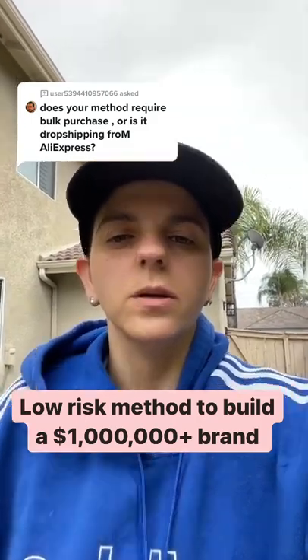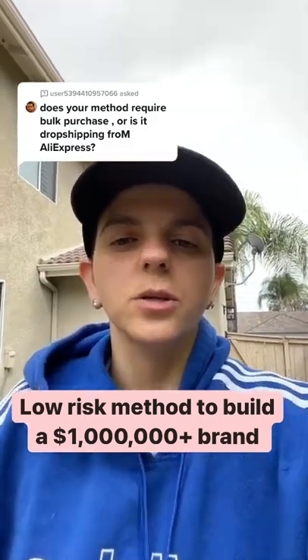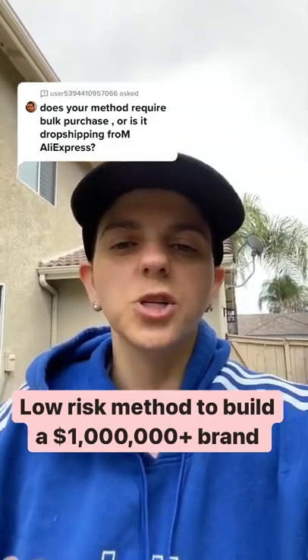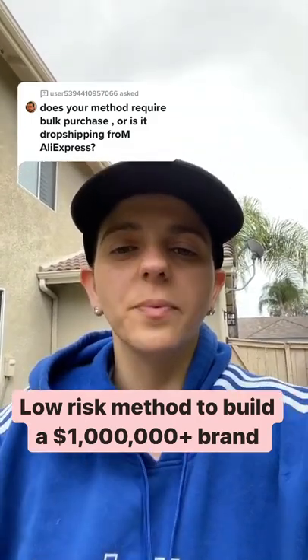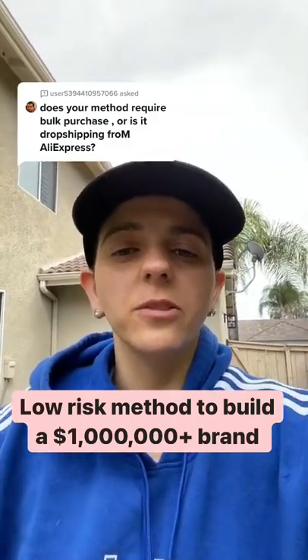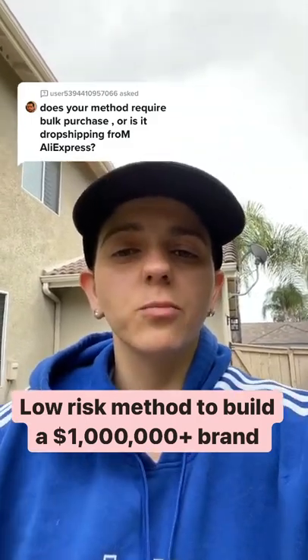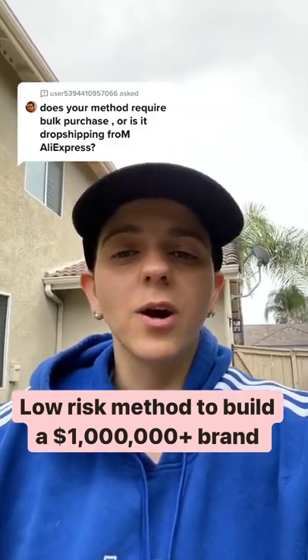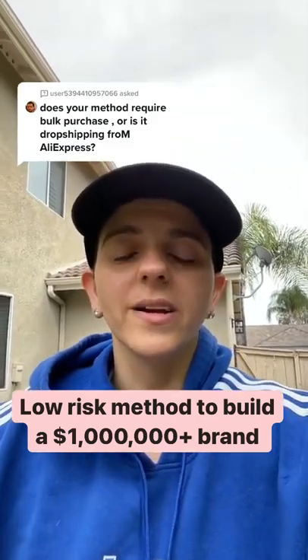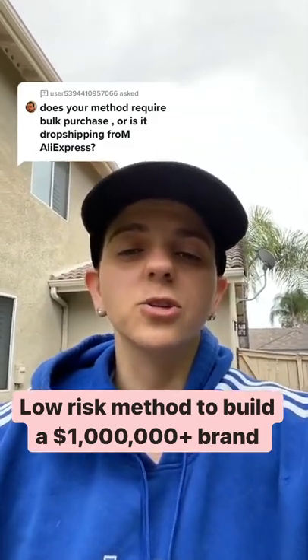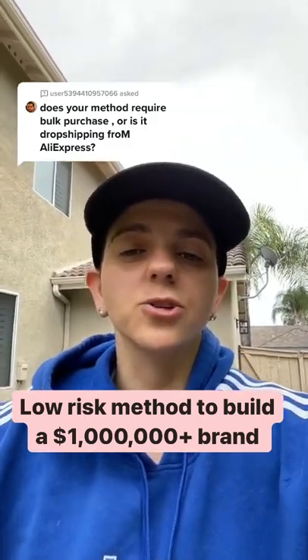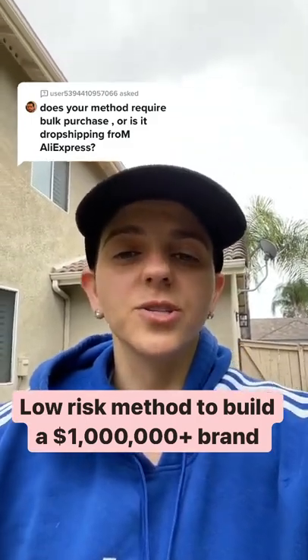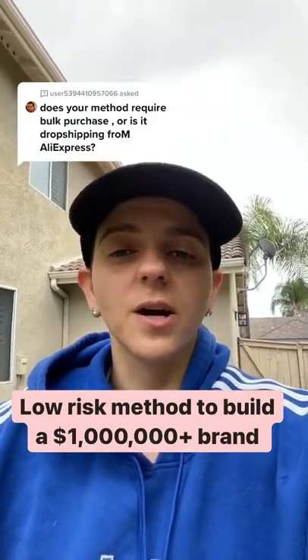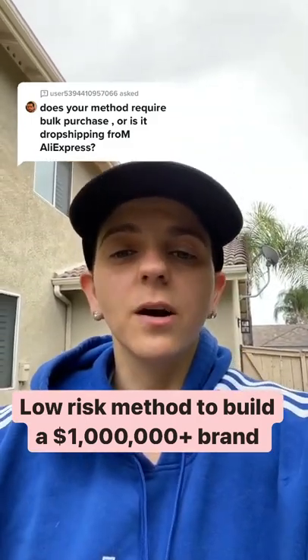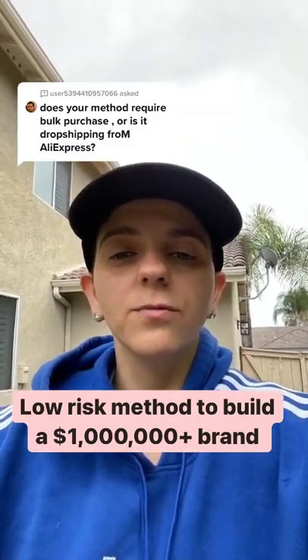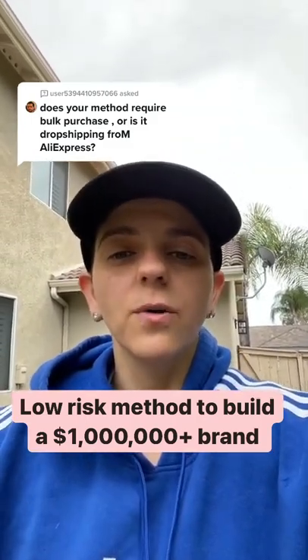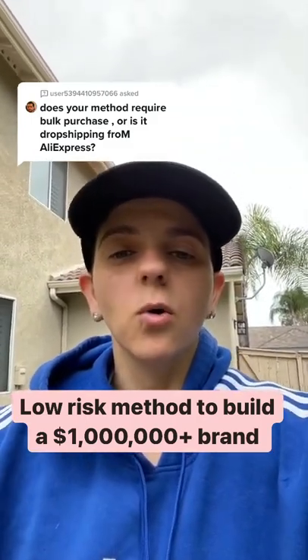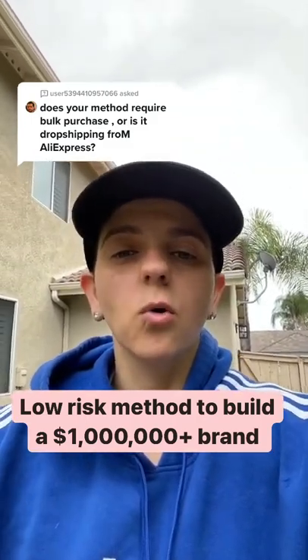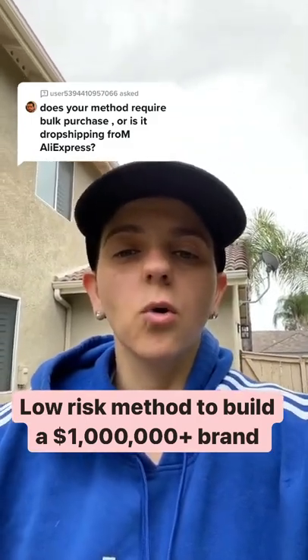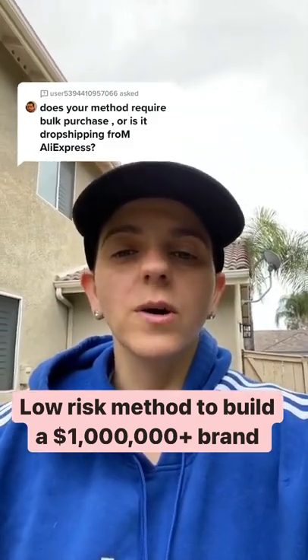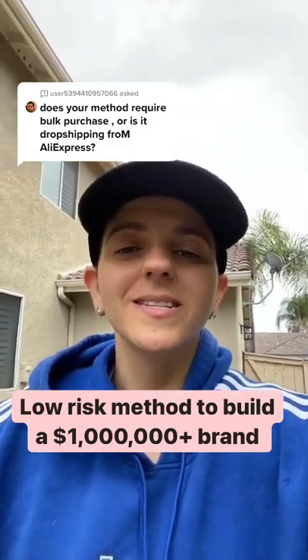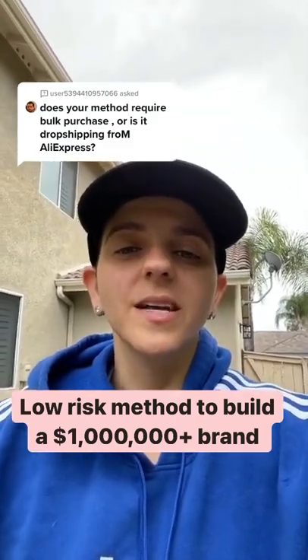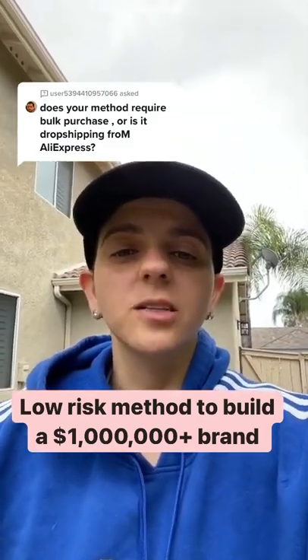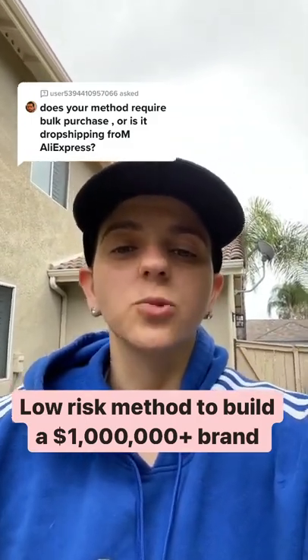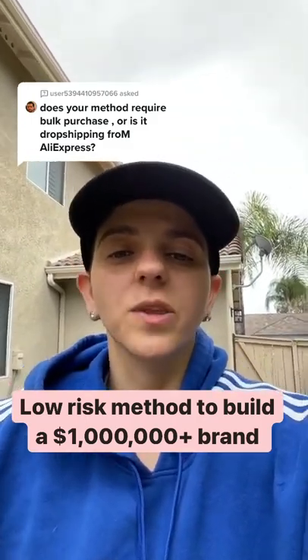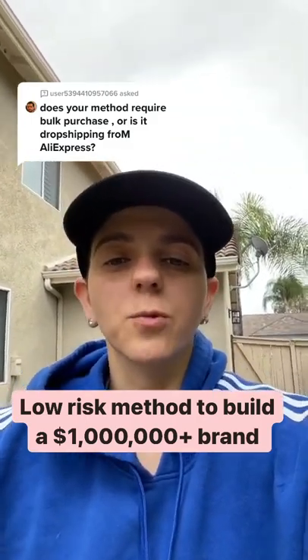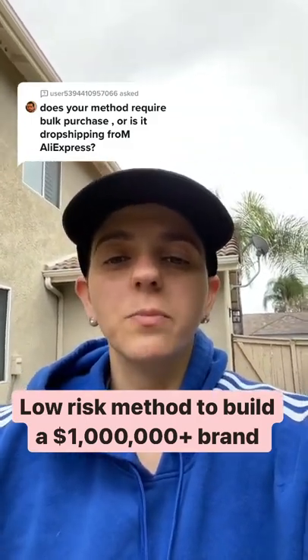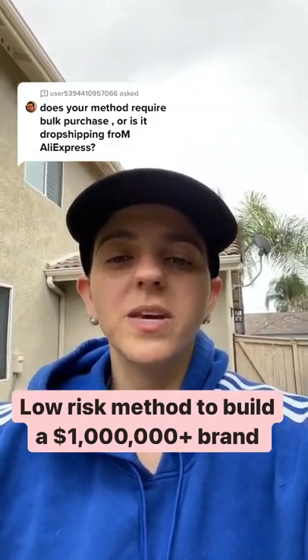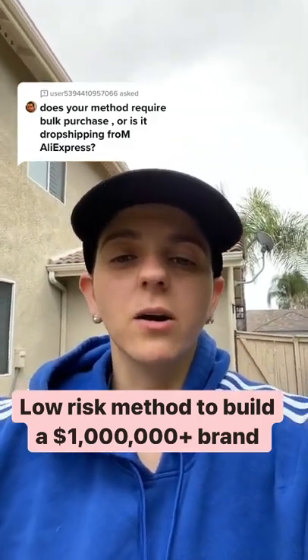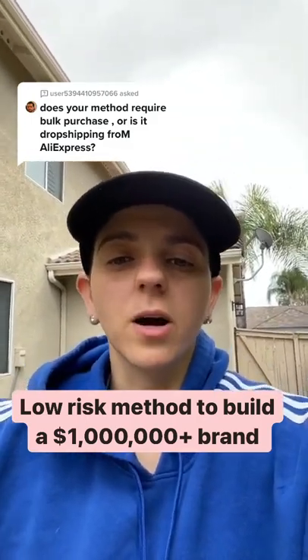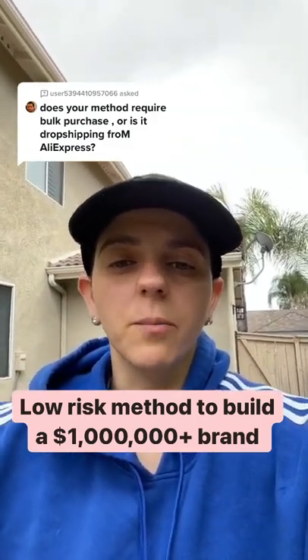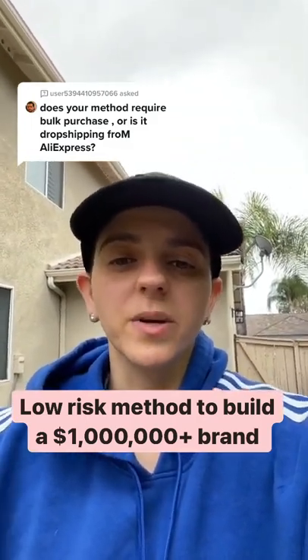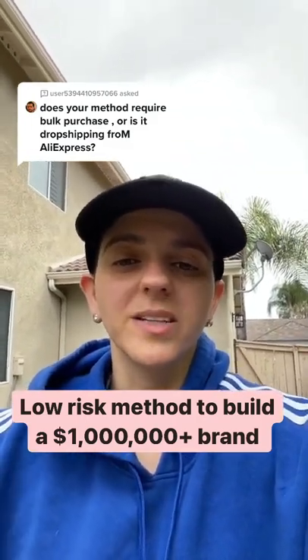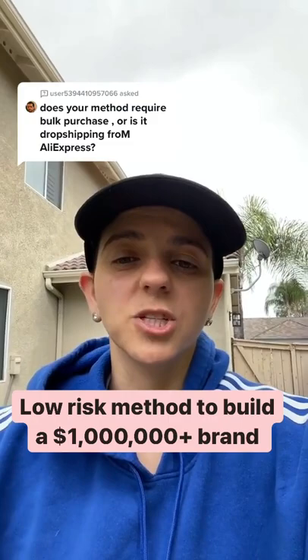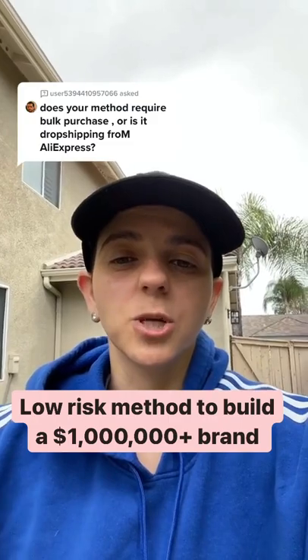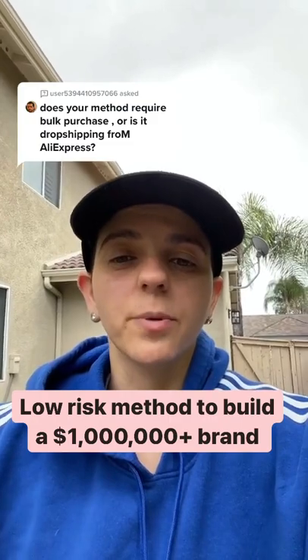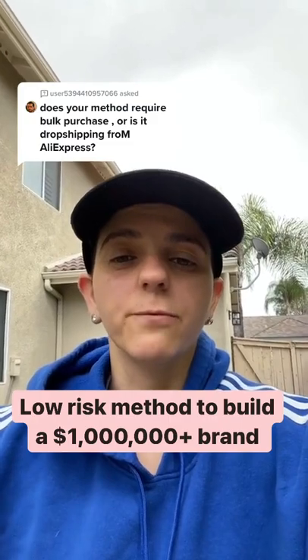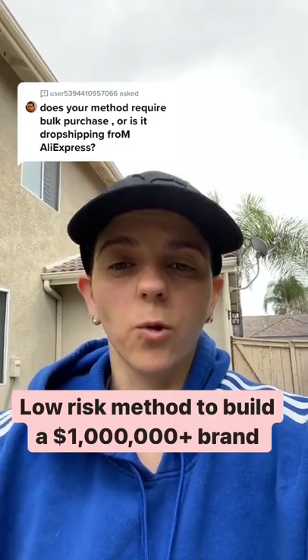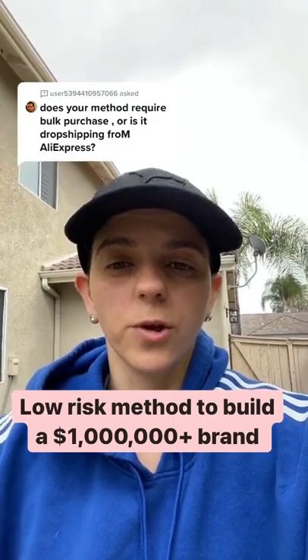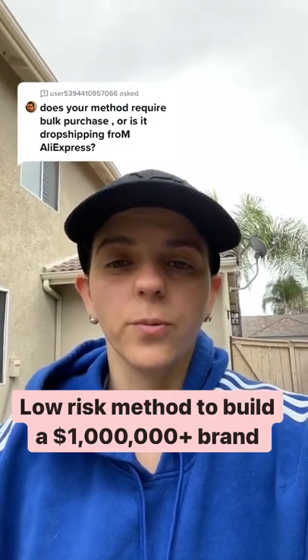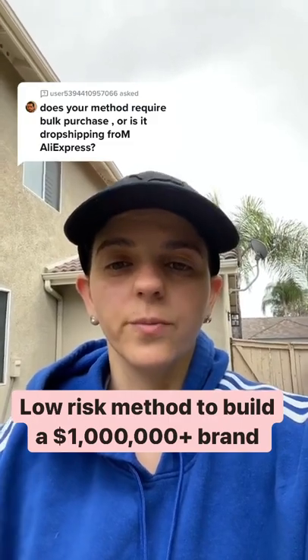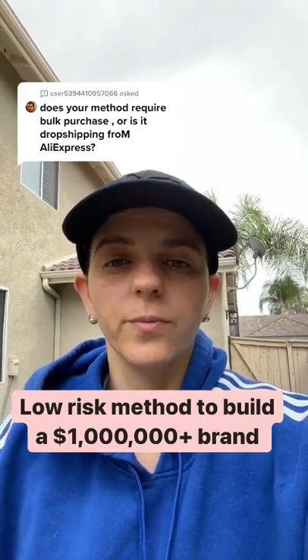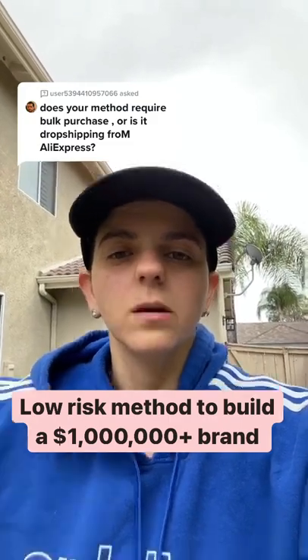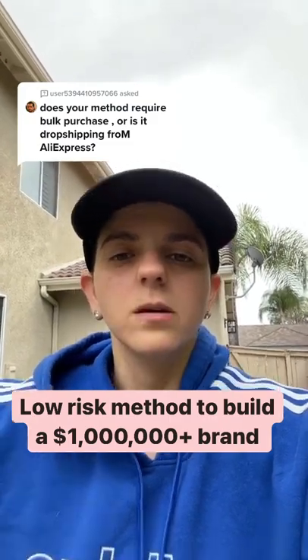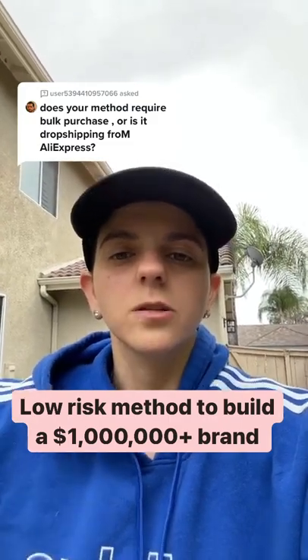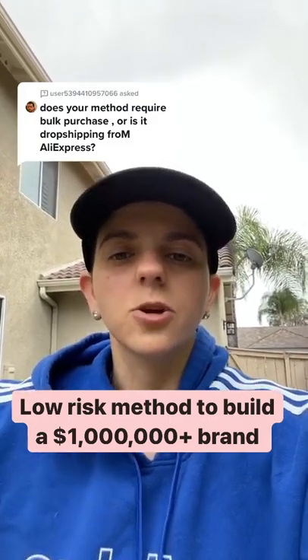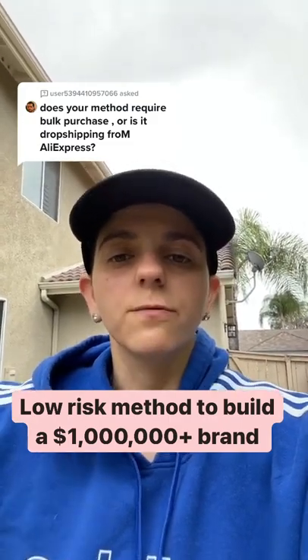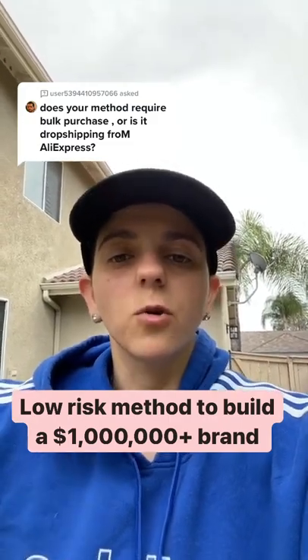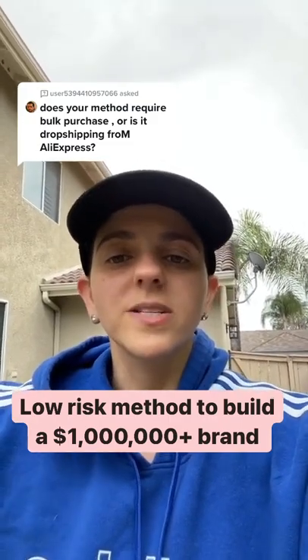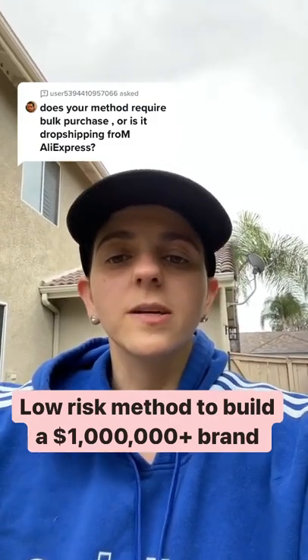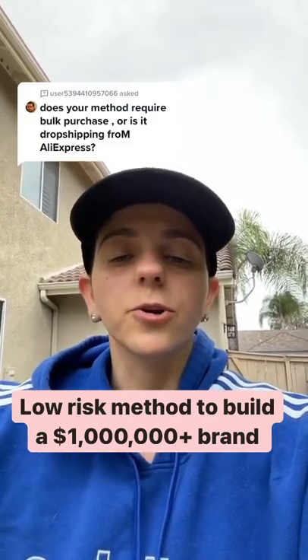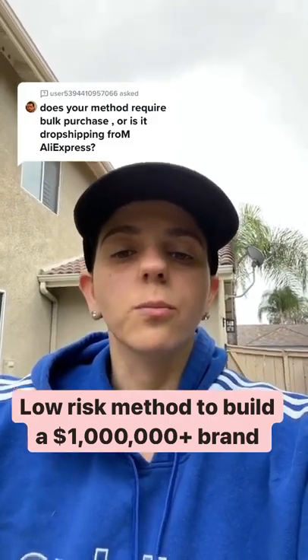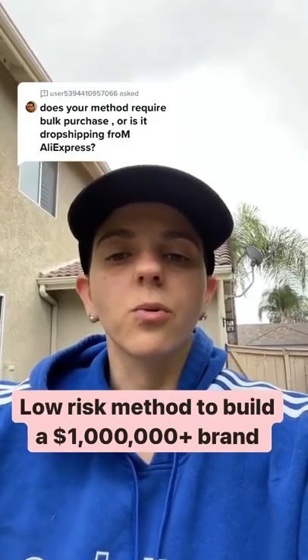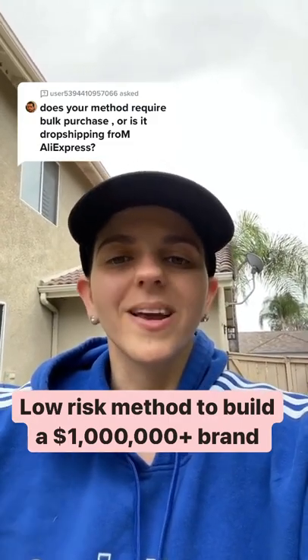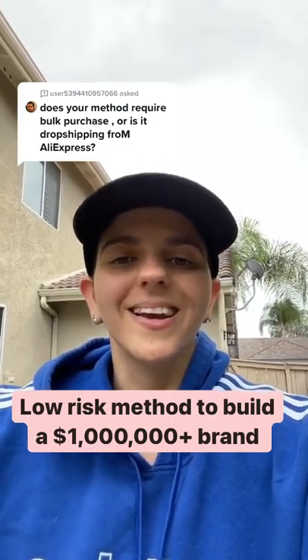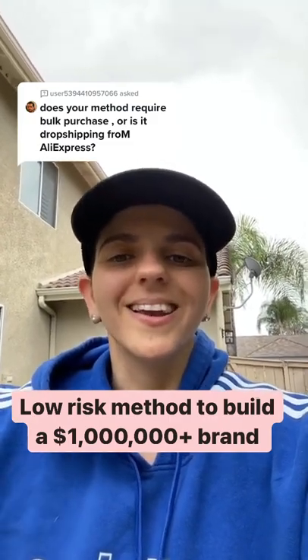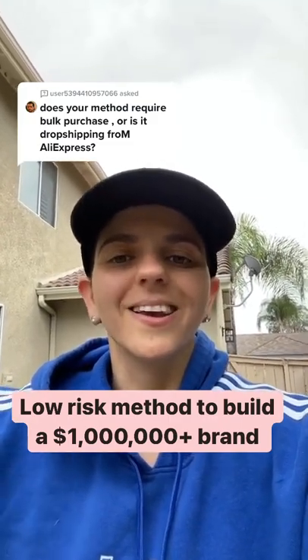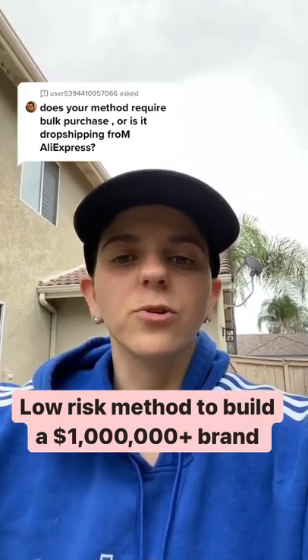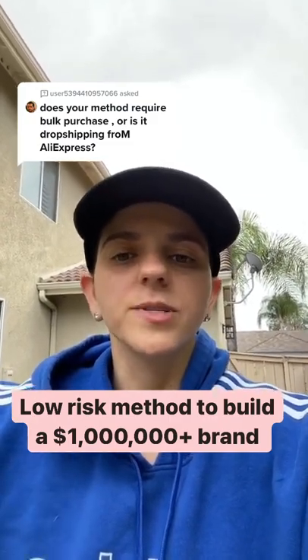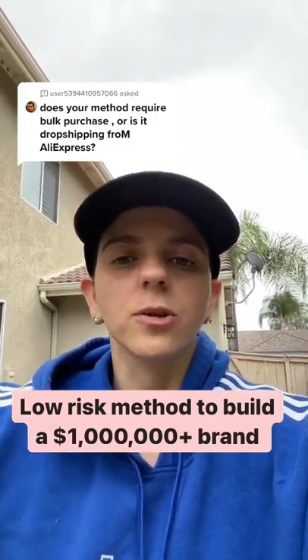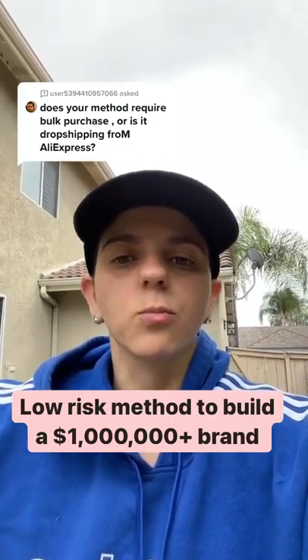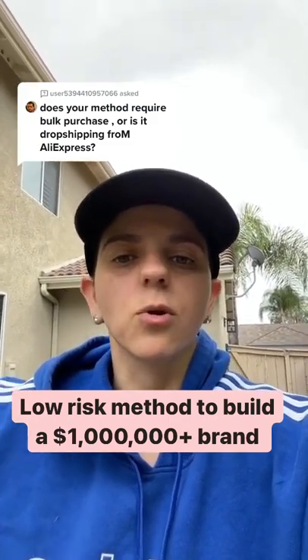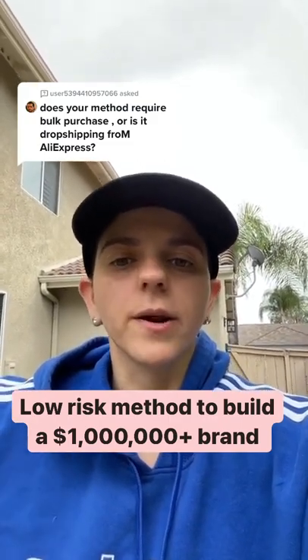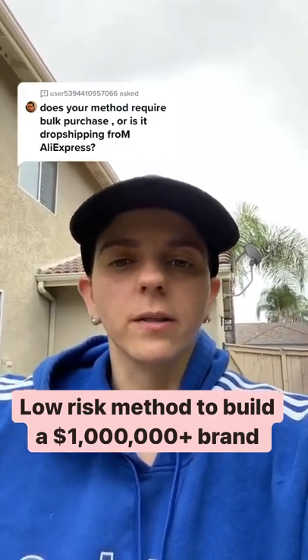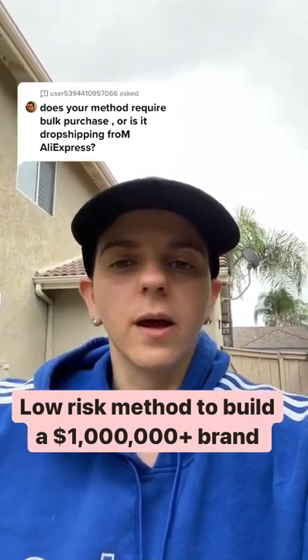Ship out the product yourself or send it to a 3PL company to ship it for you. Start focusing on your brand and increasing your product line.